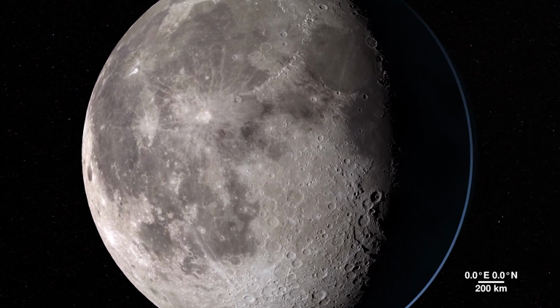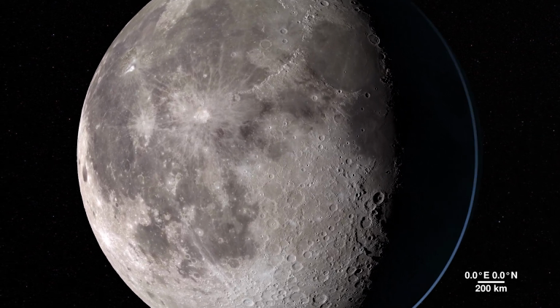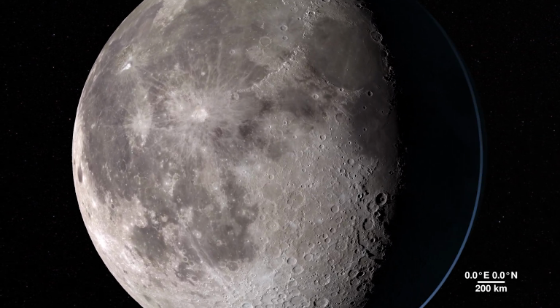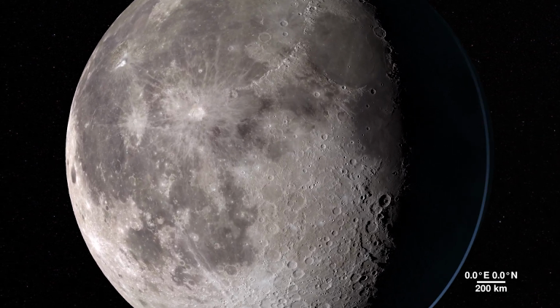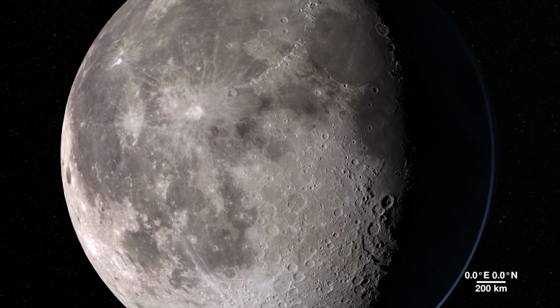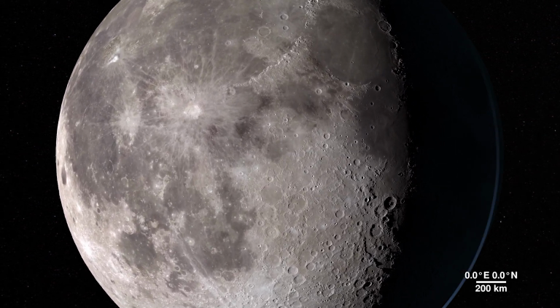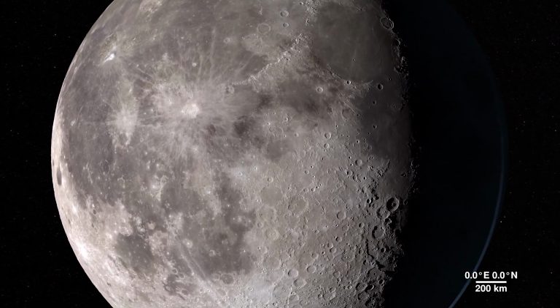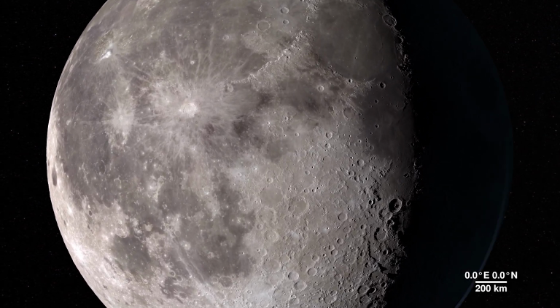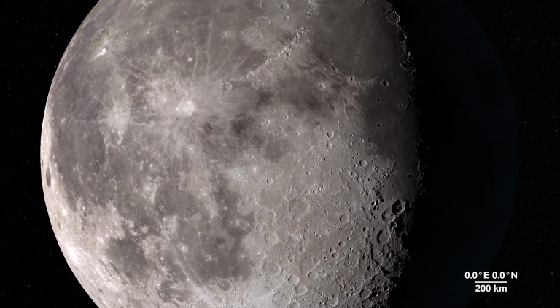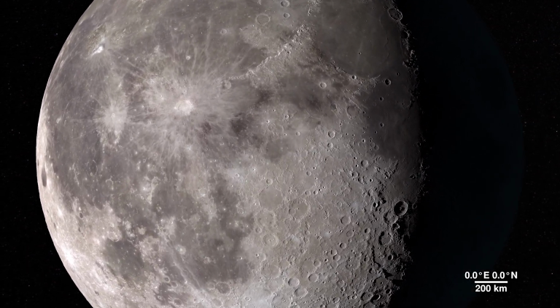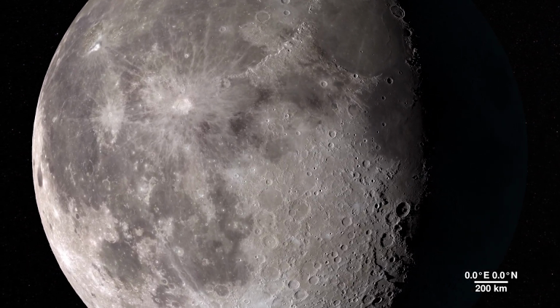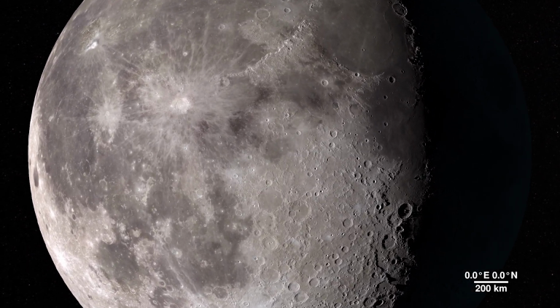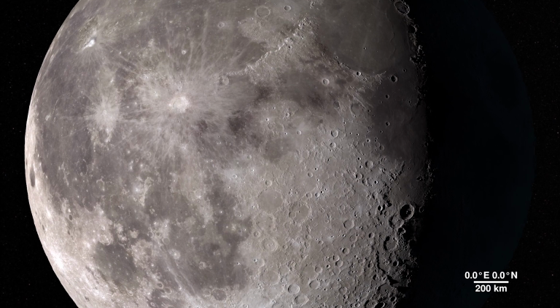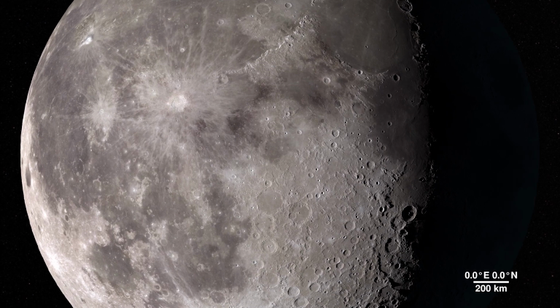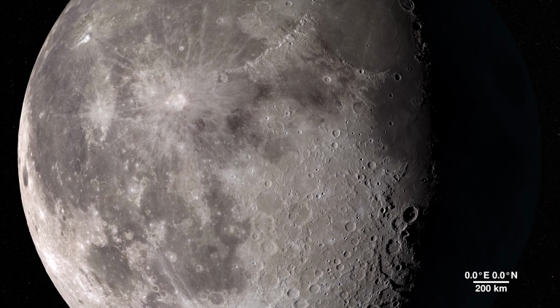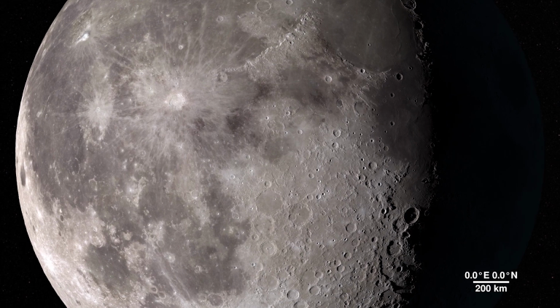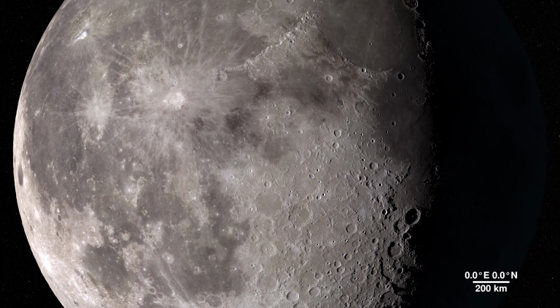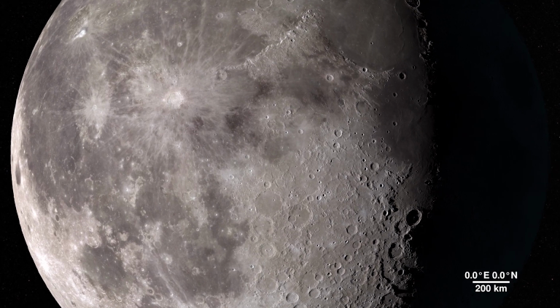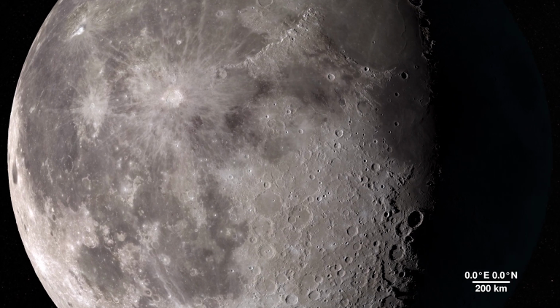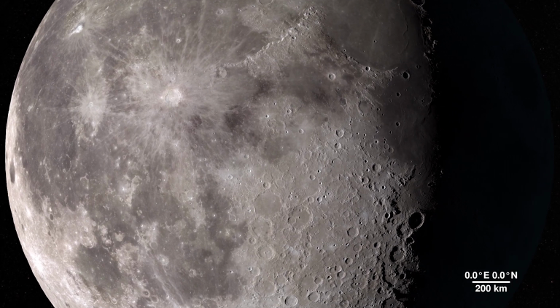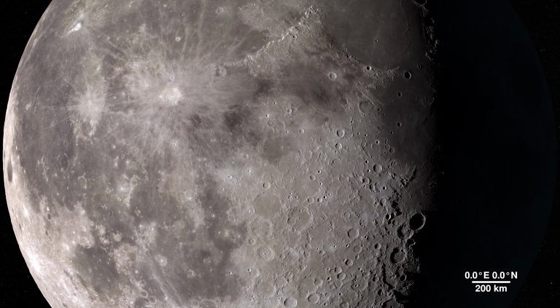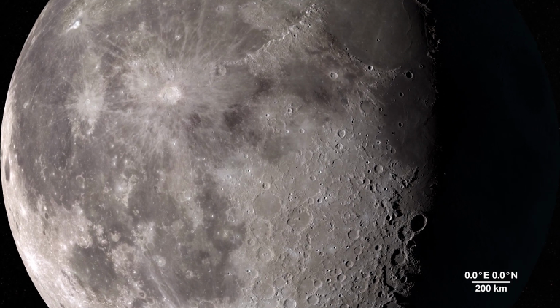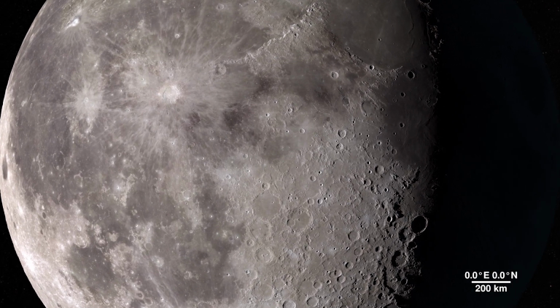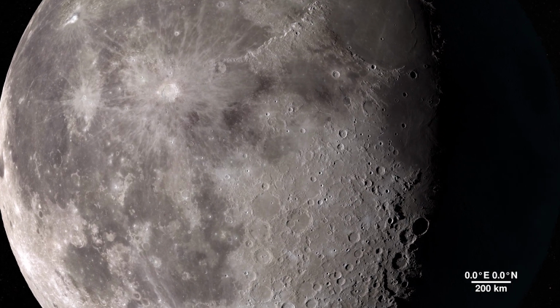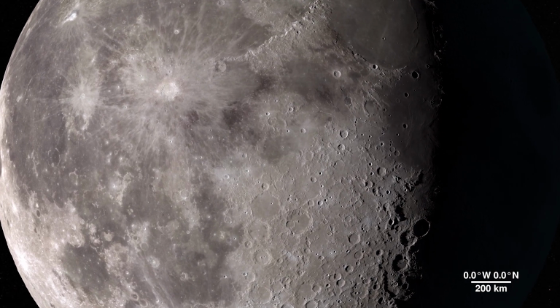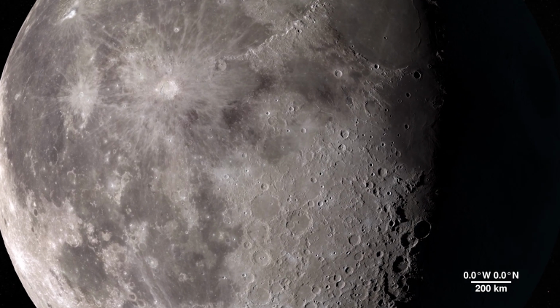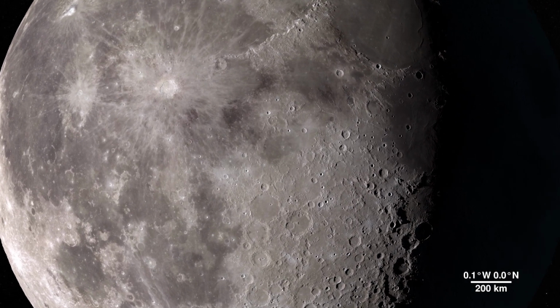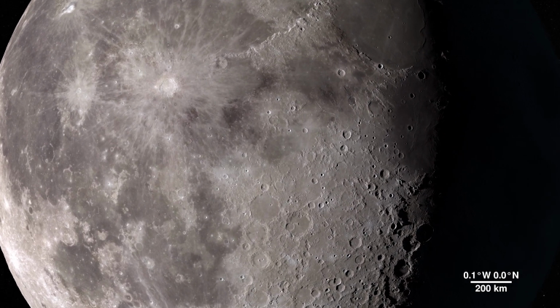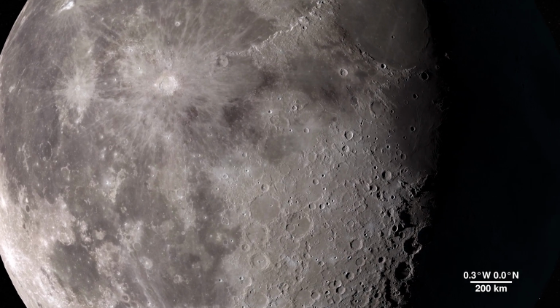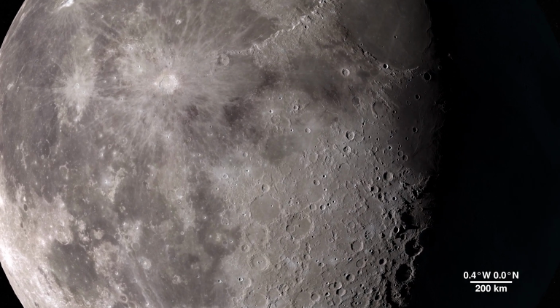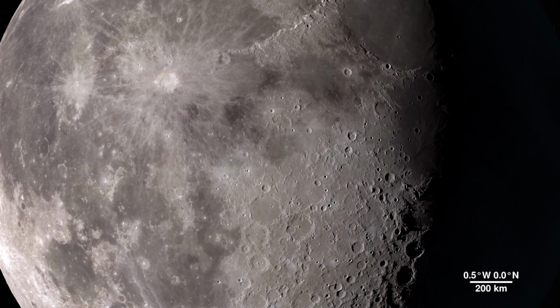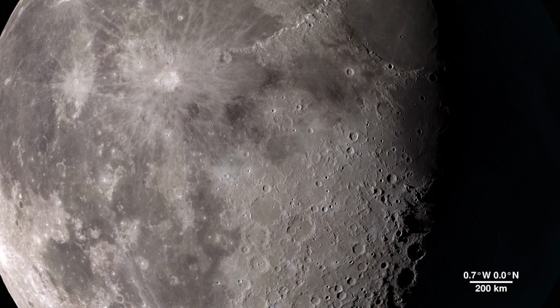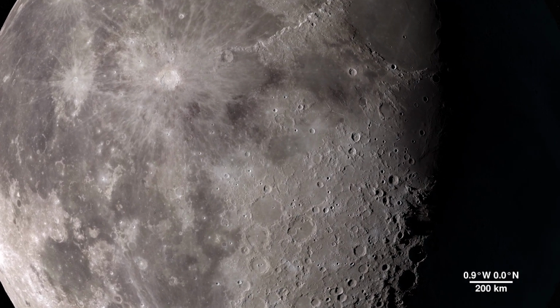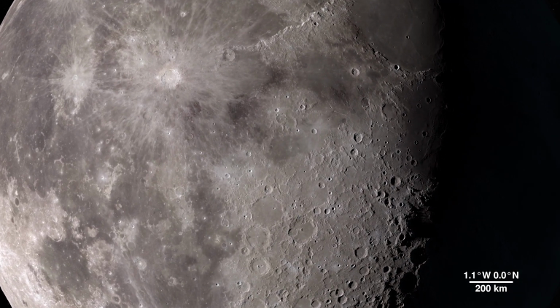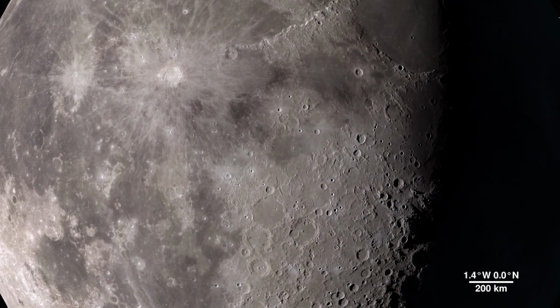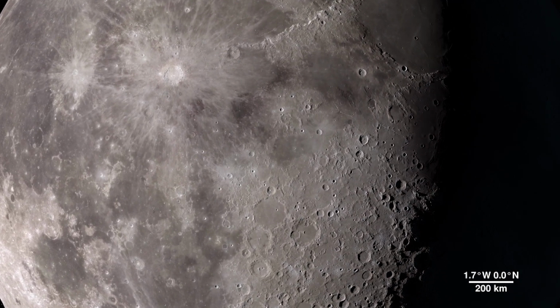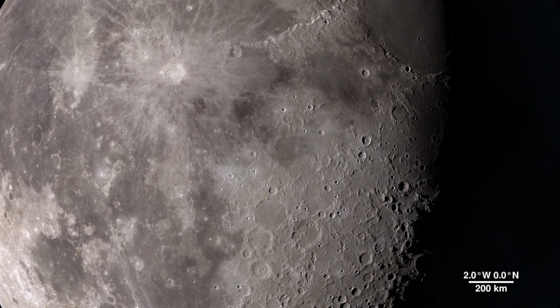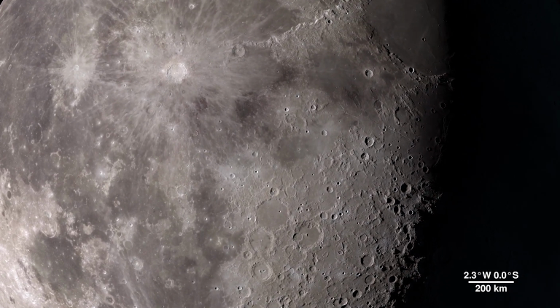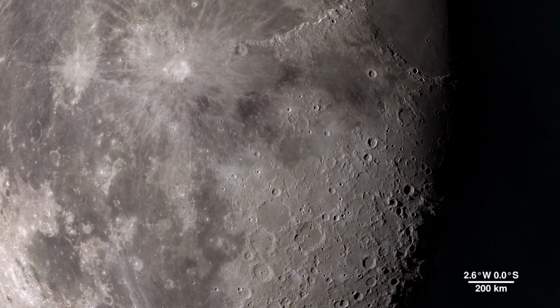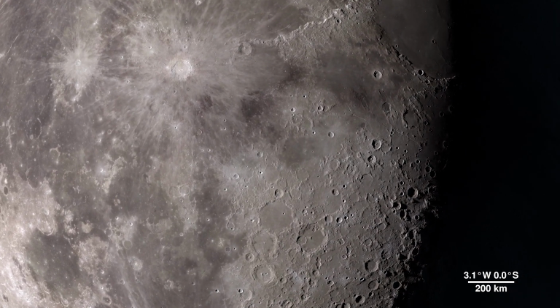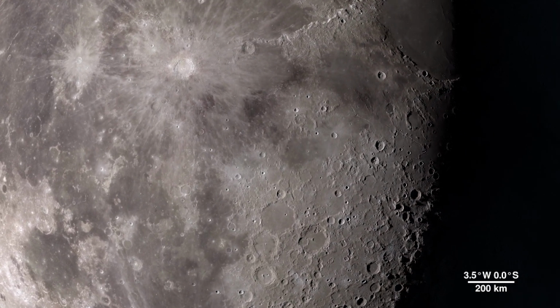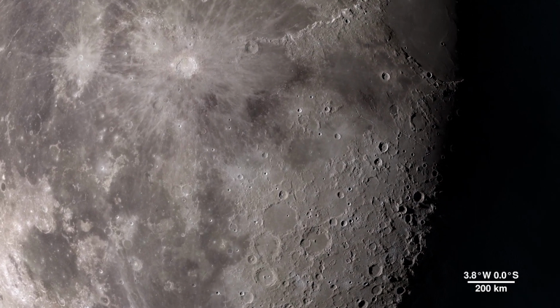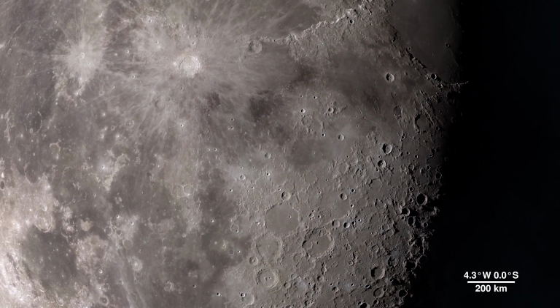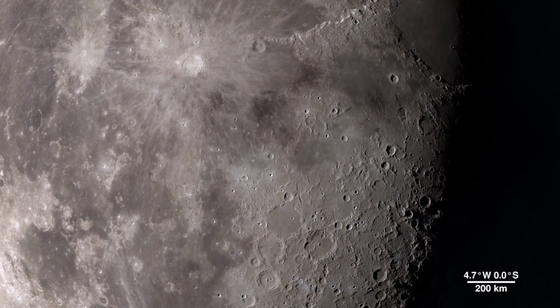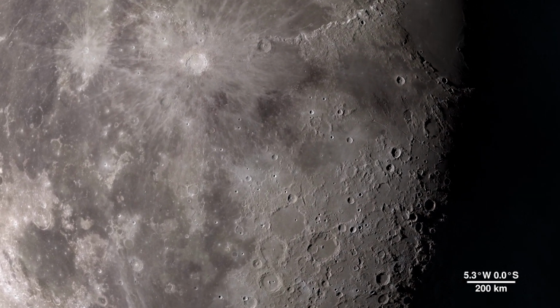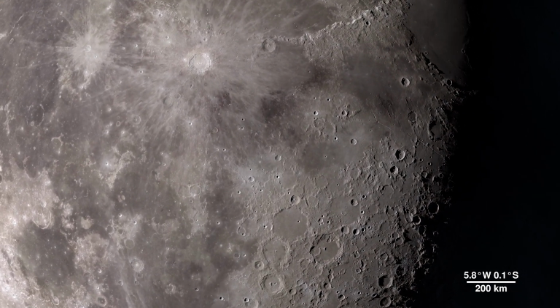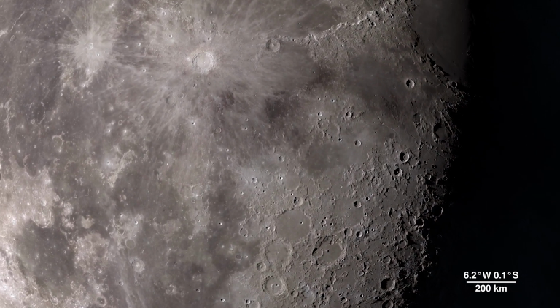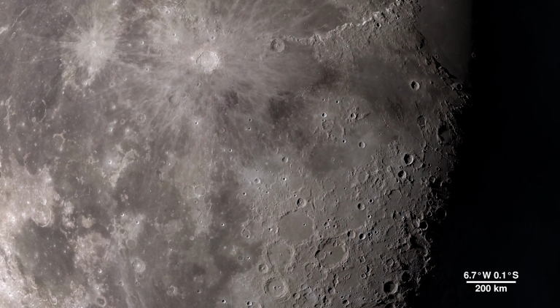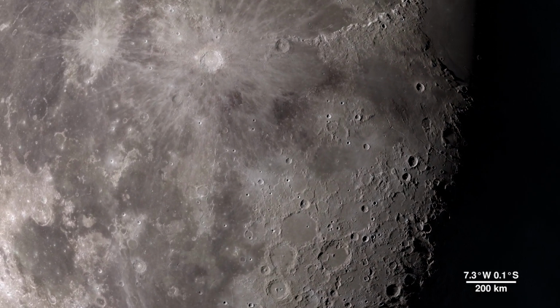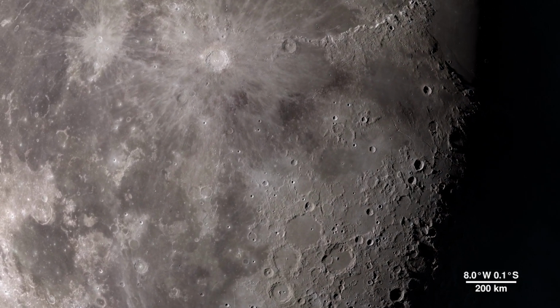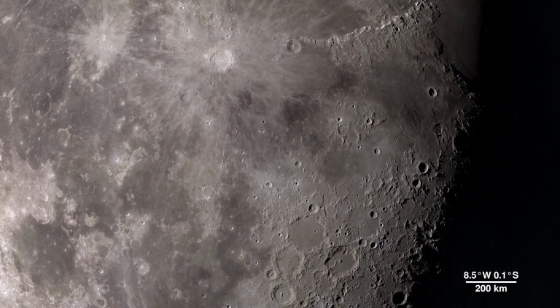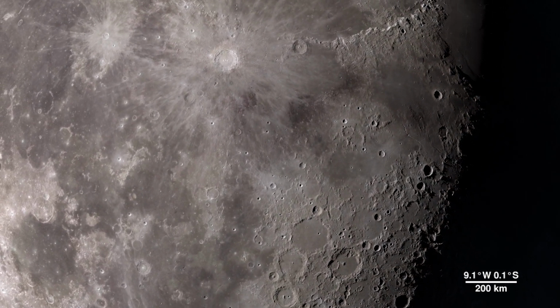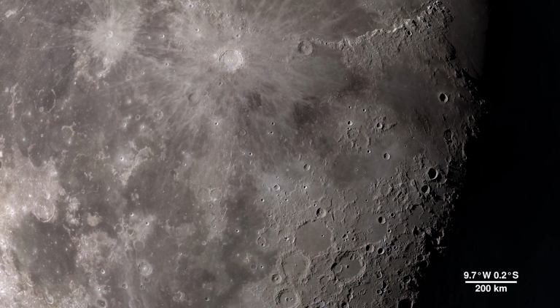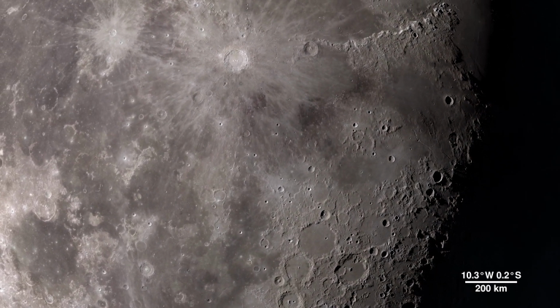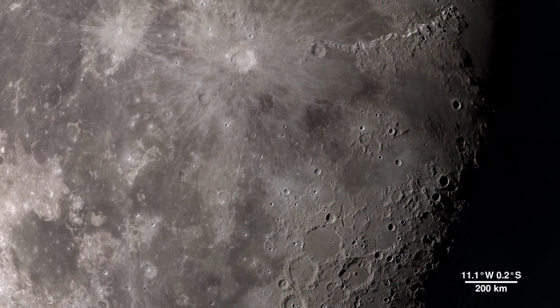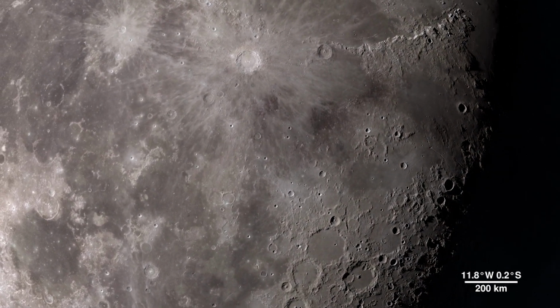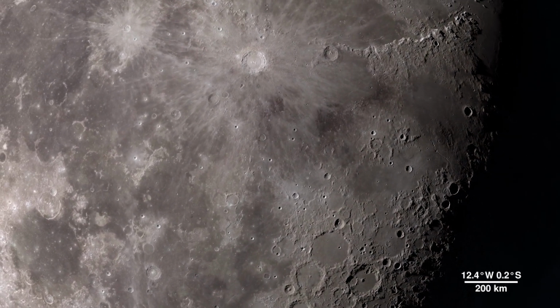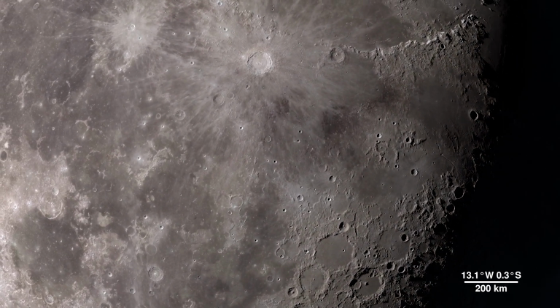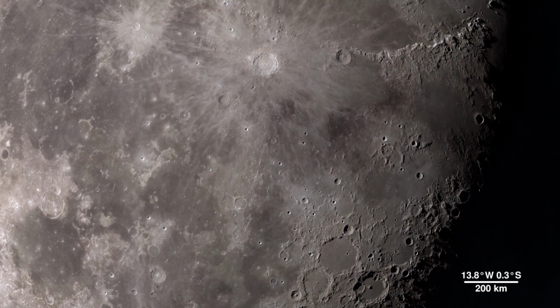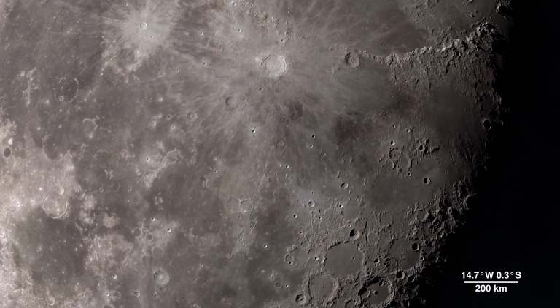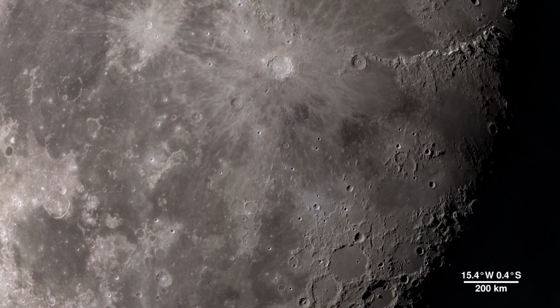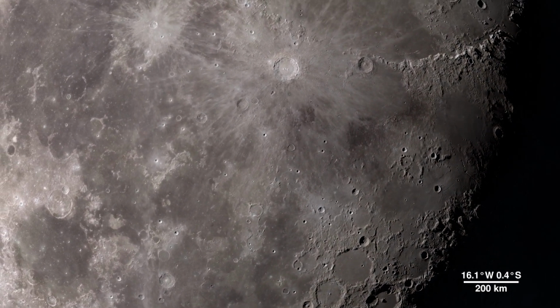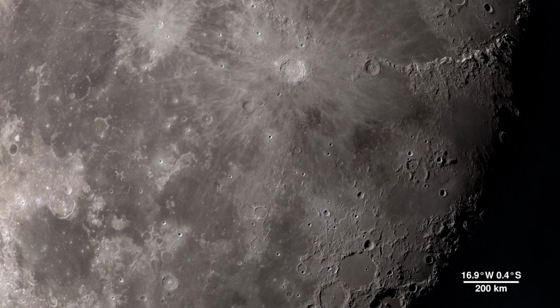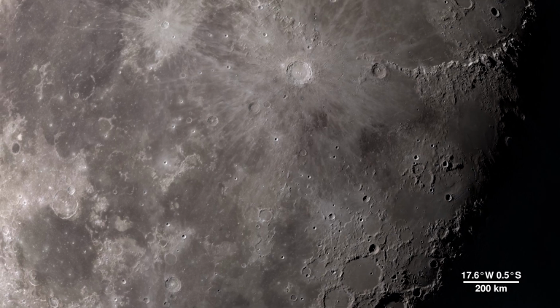And through the eyes of the LRO spacecraft, we can explore the lunar surface in all new ways, in fascinating detail.